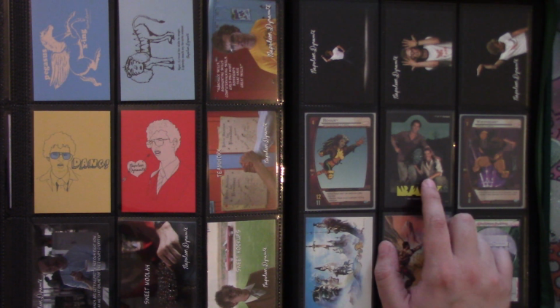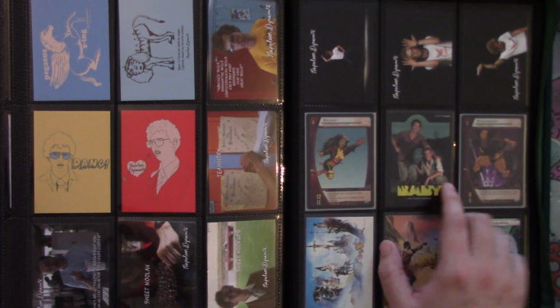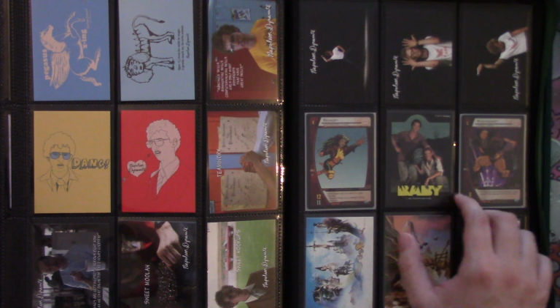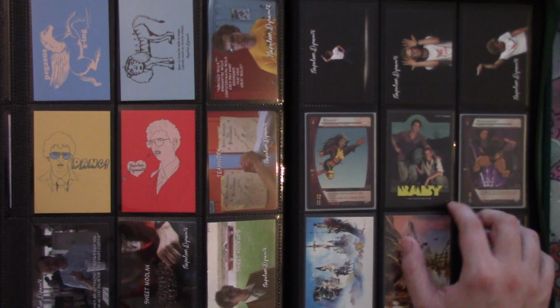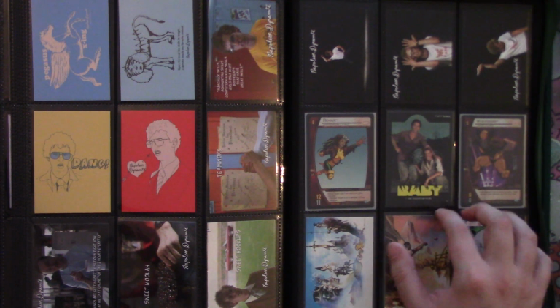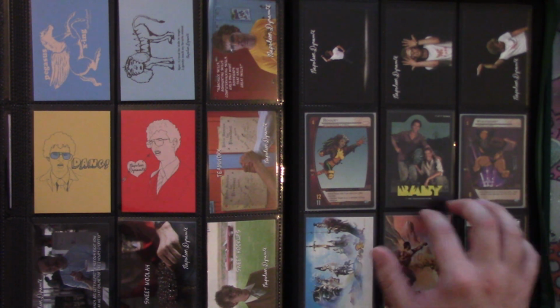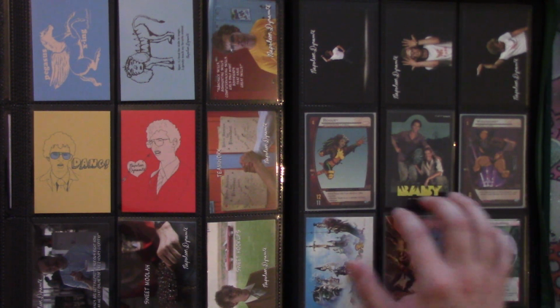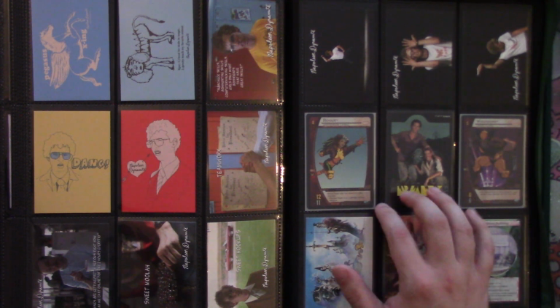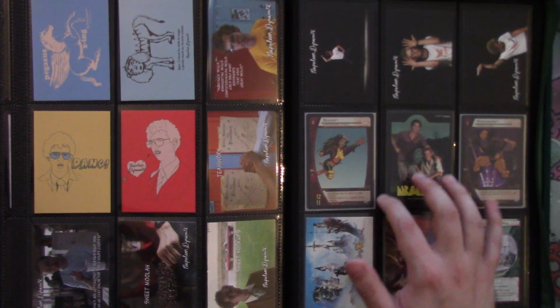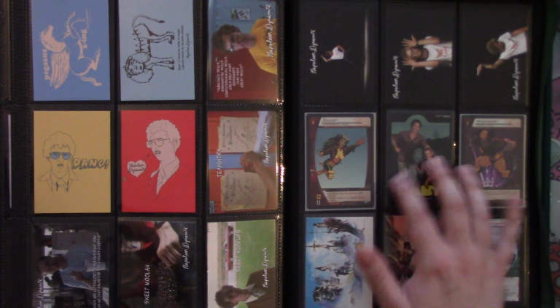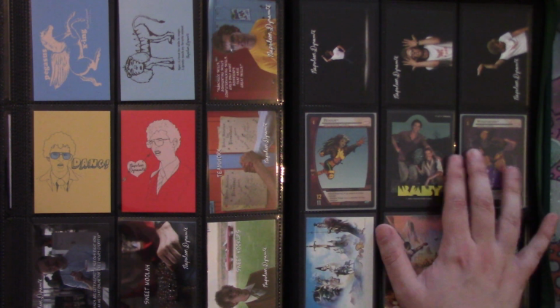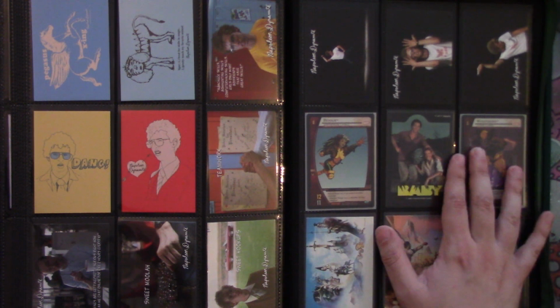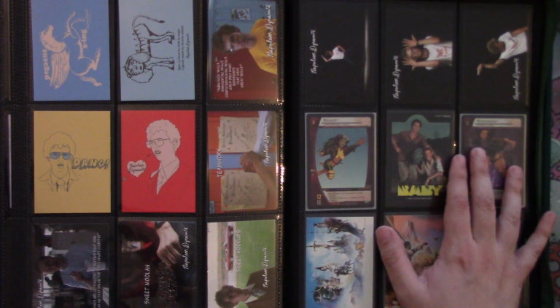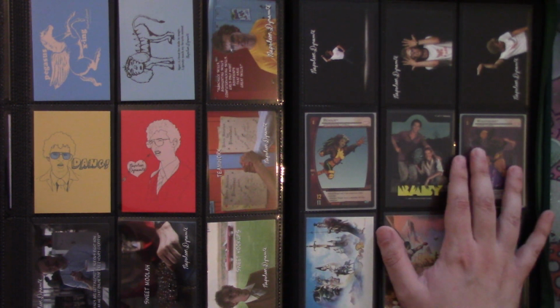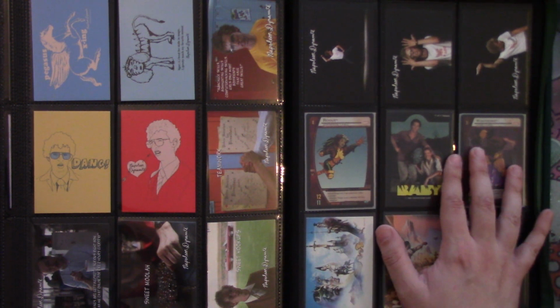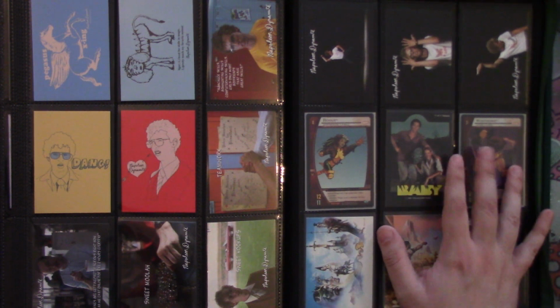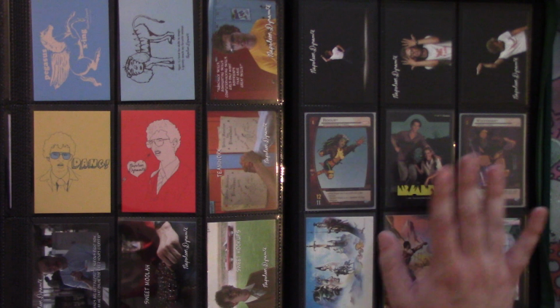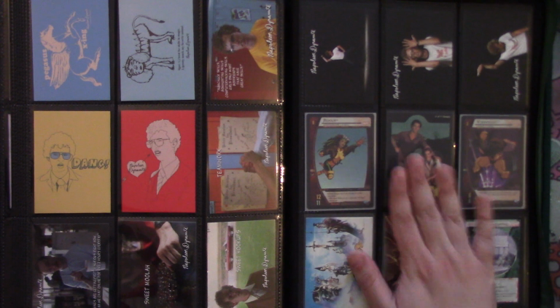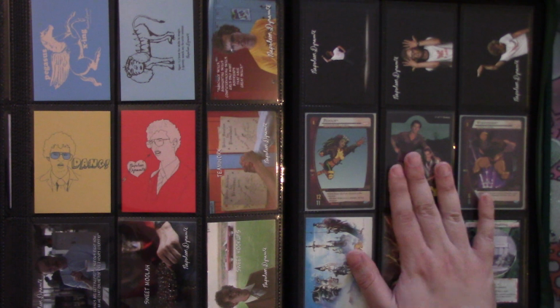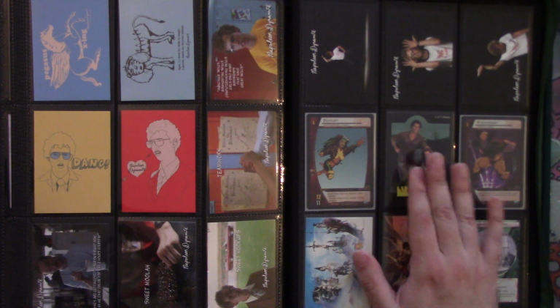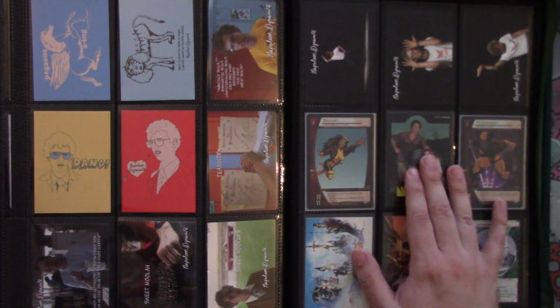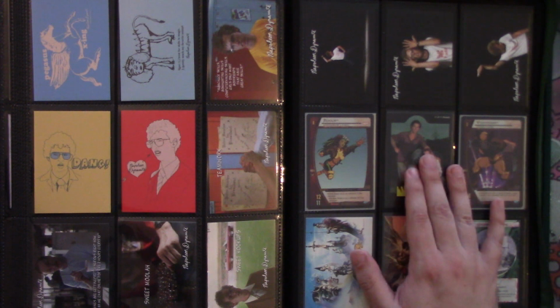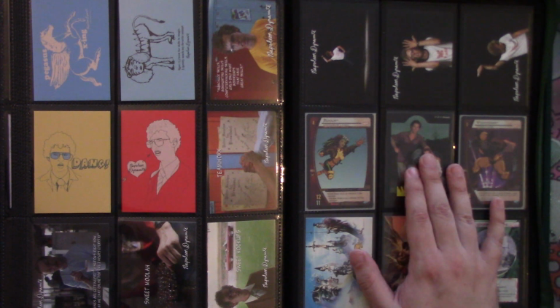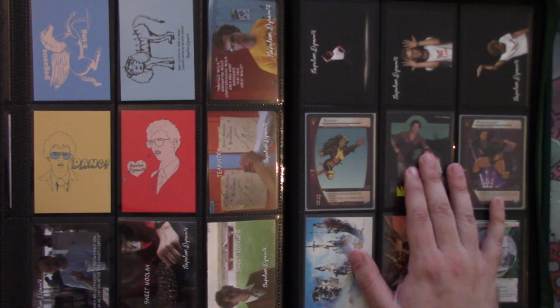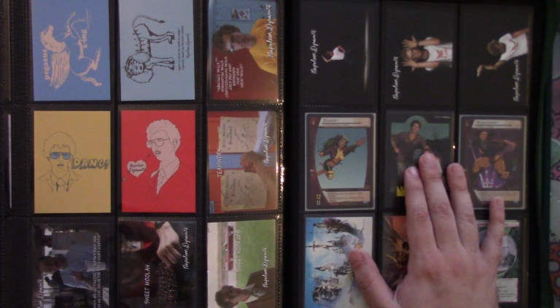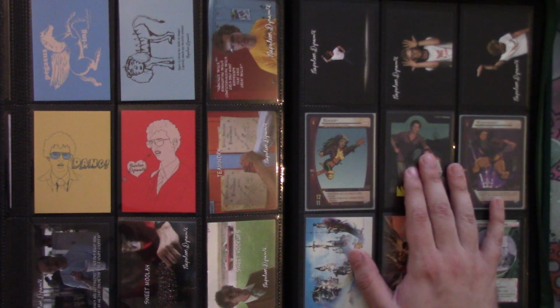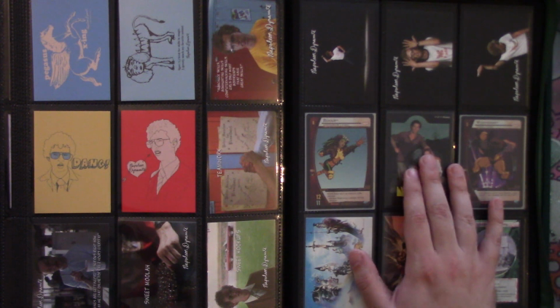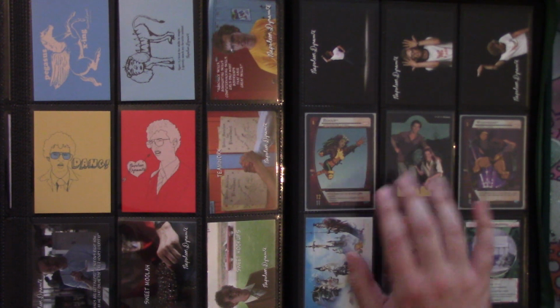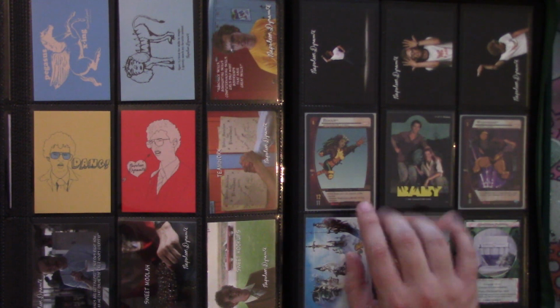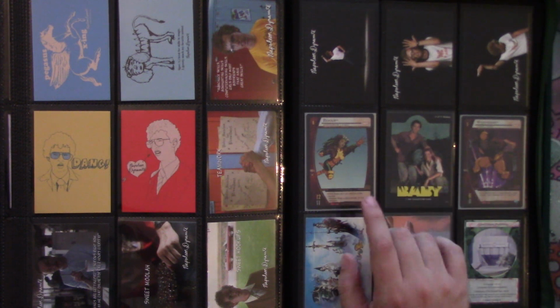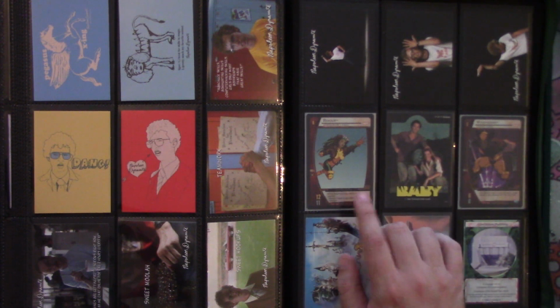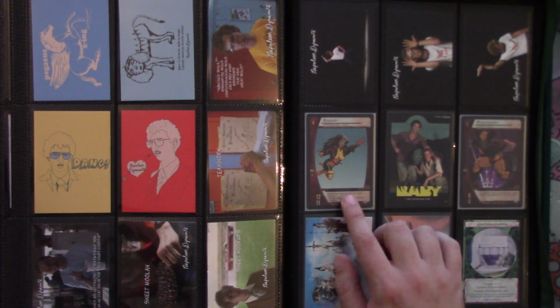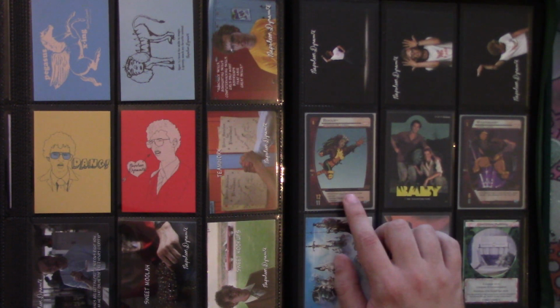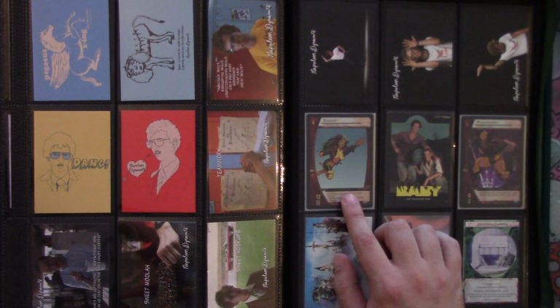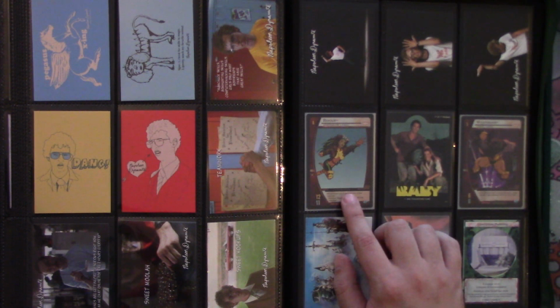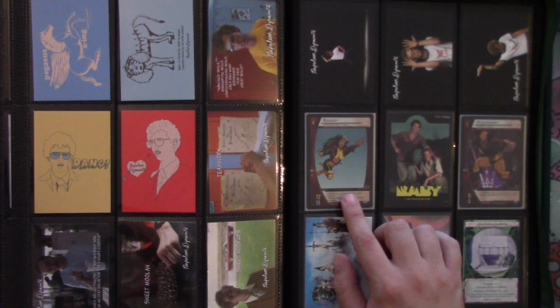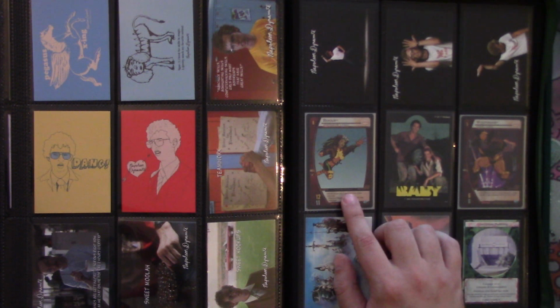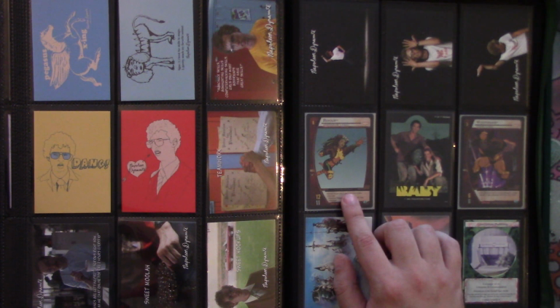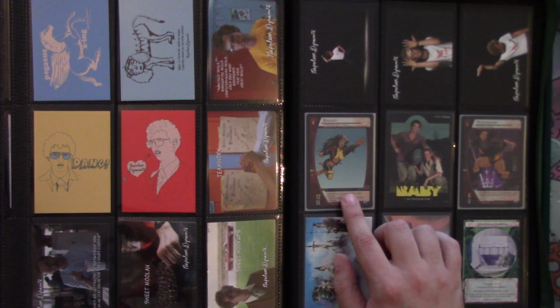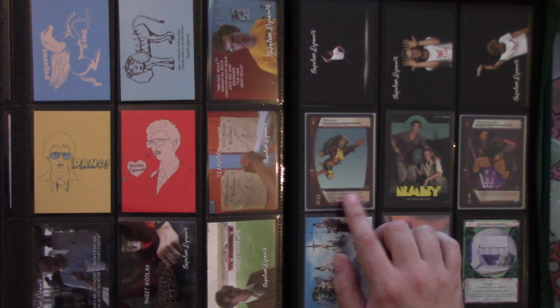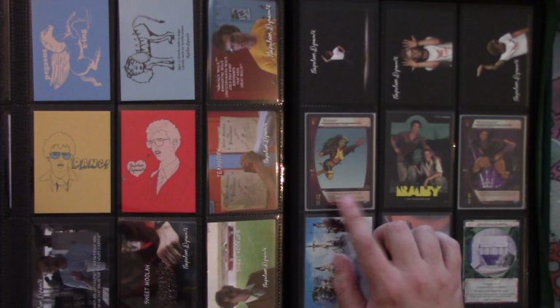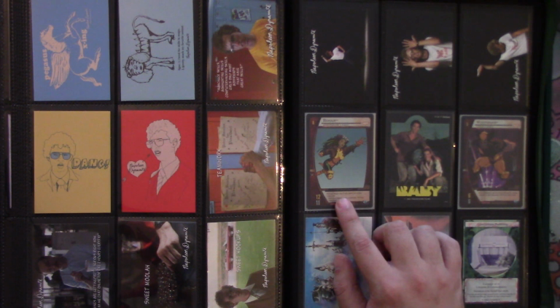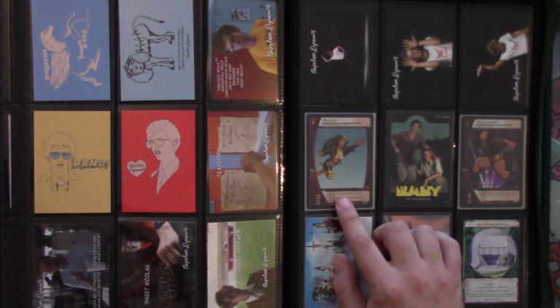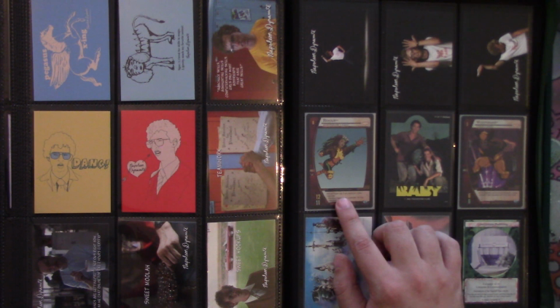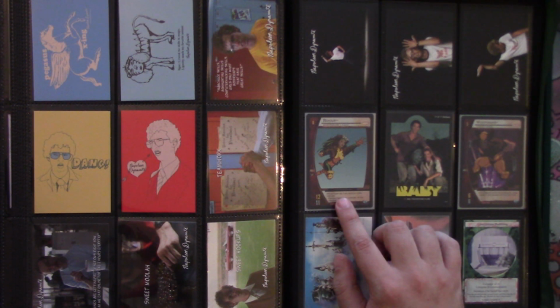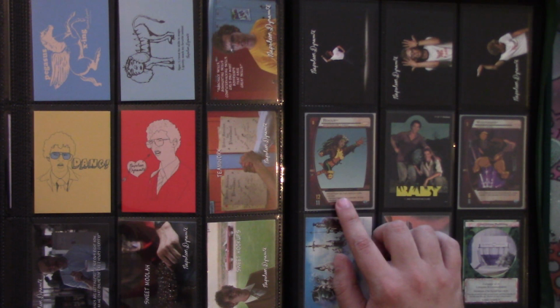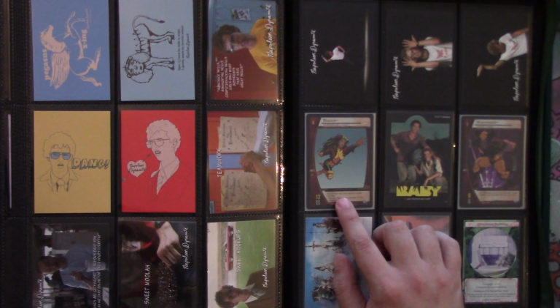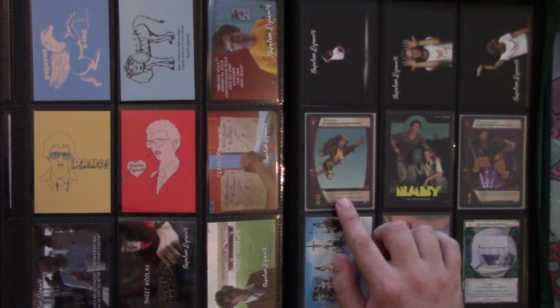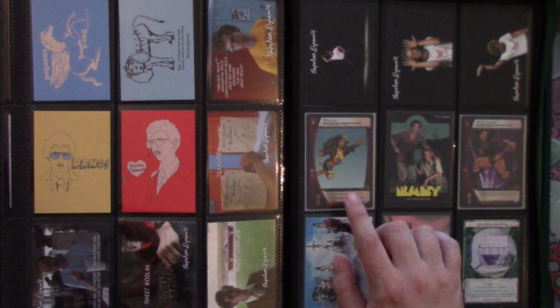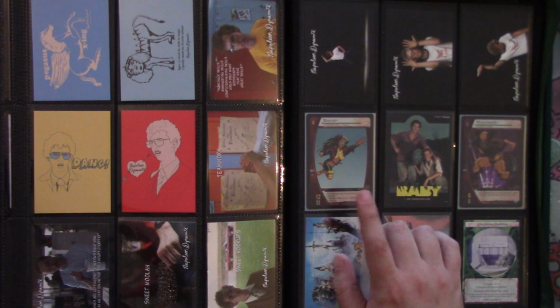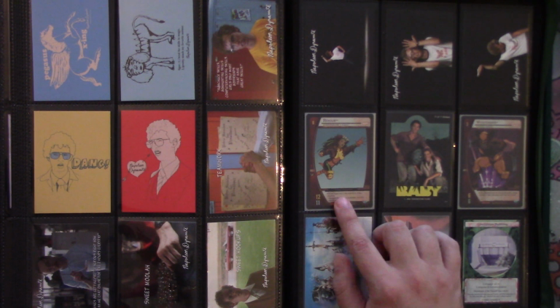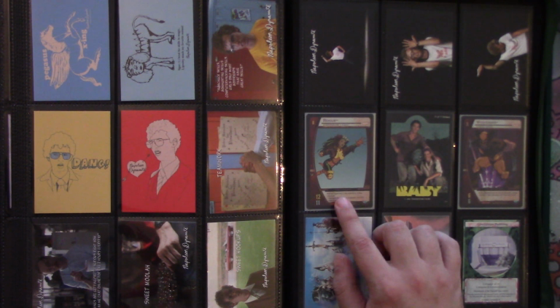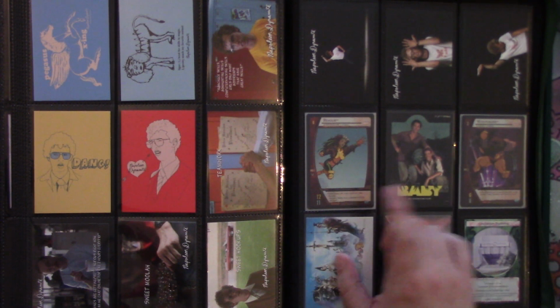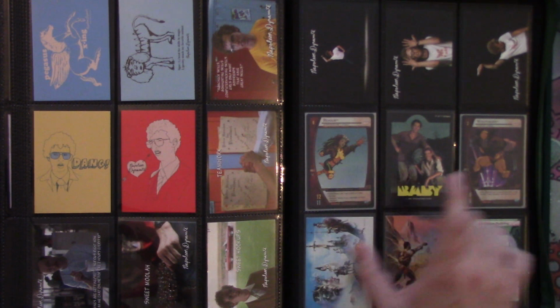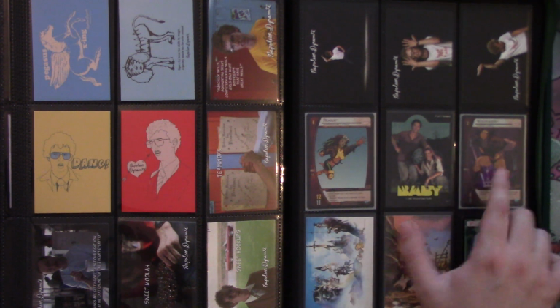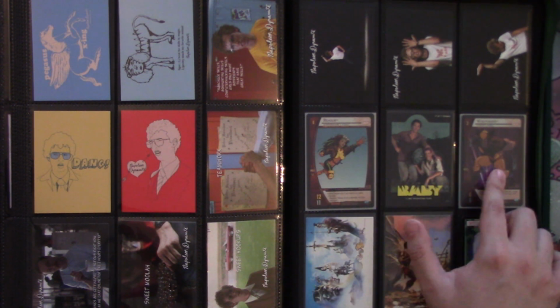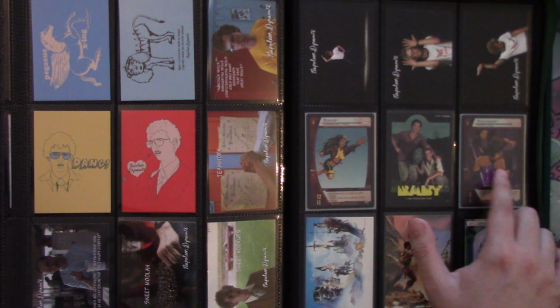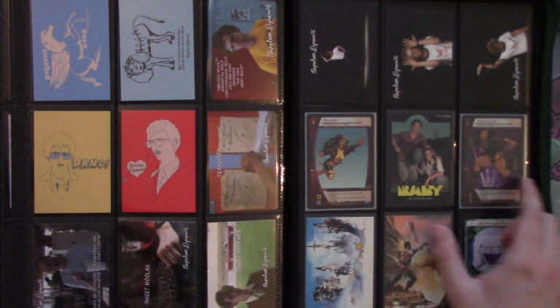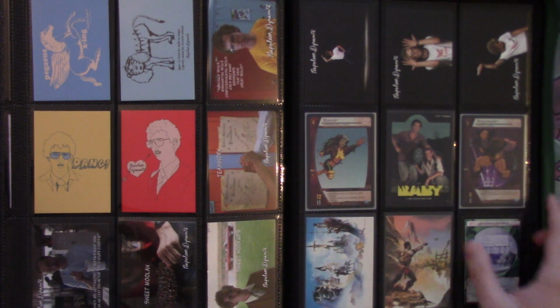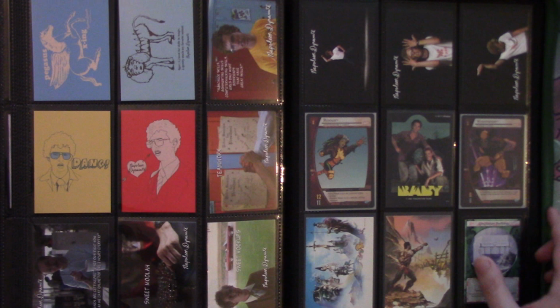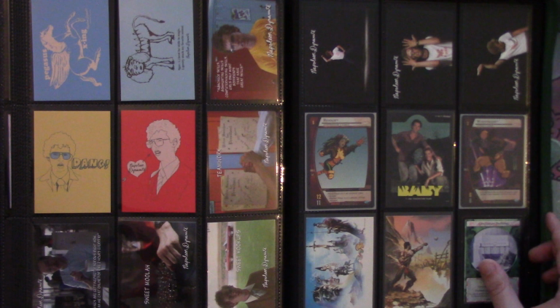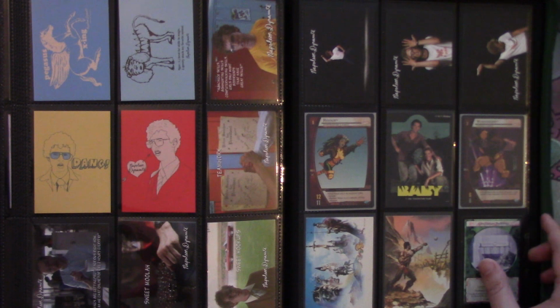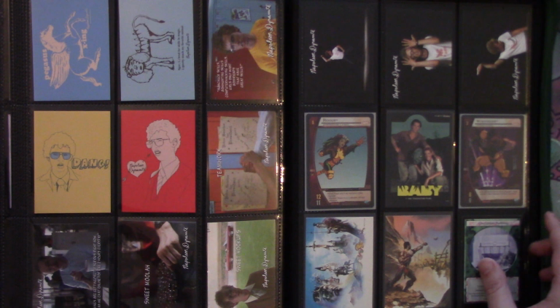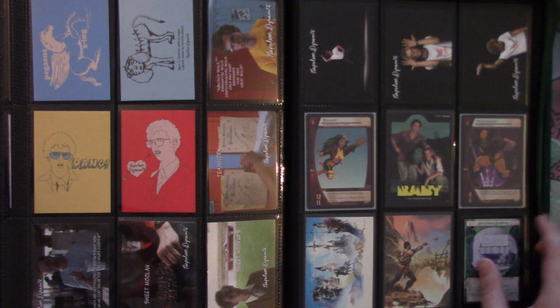We've got Moolah truce, the ones of him dancing — that set with the red cards — and for Baby, a movie from 1985 with a sticker of the movie poster. We have some Versus System cards: Rogue and Wolverine.